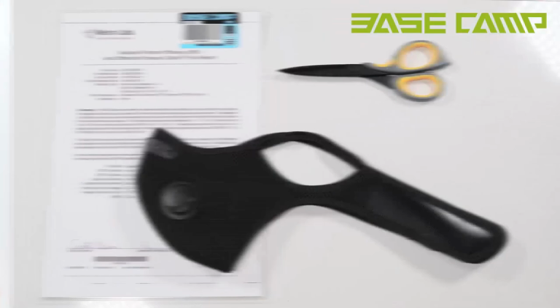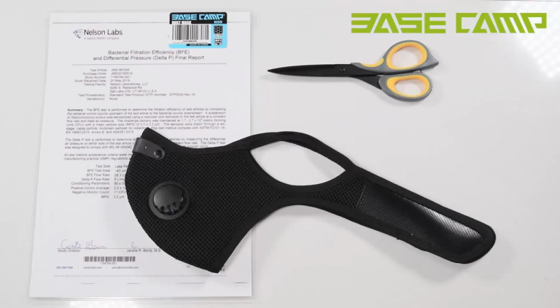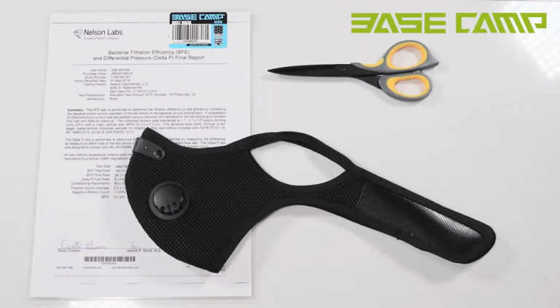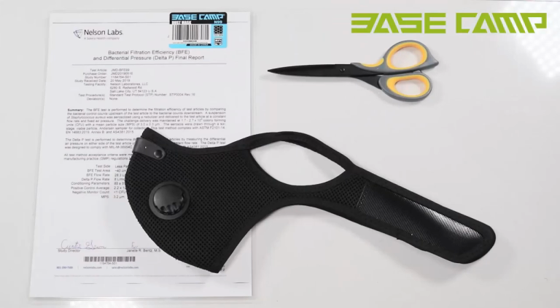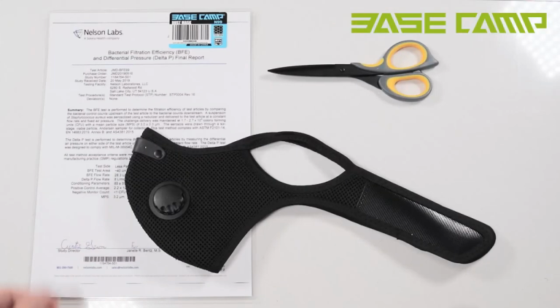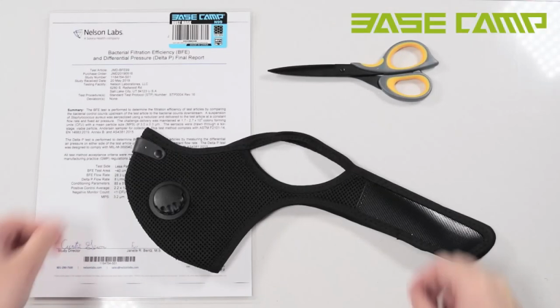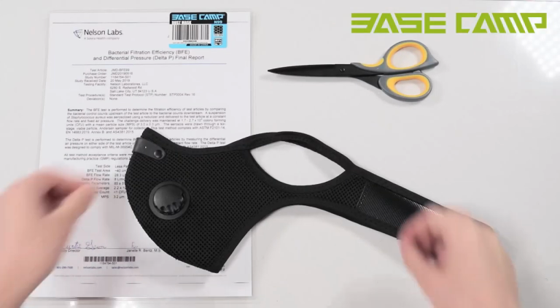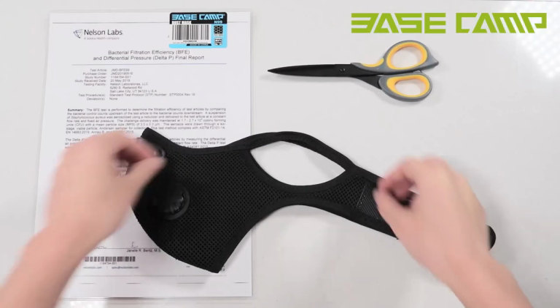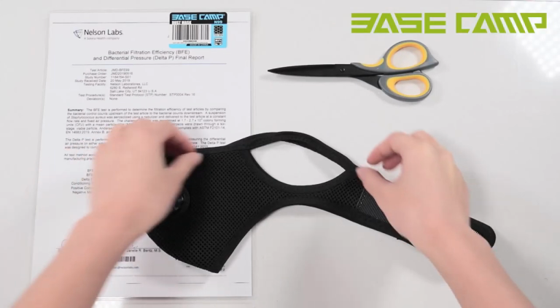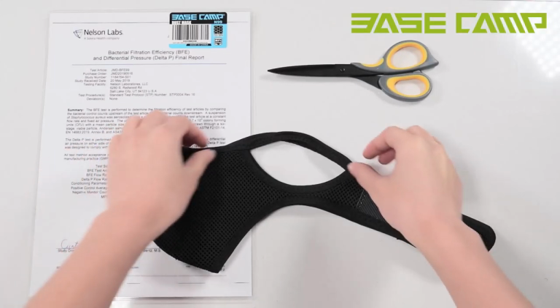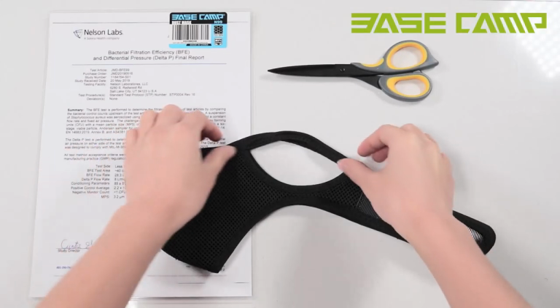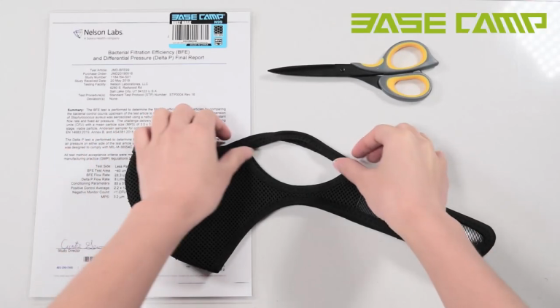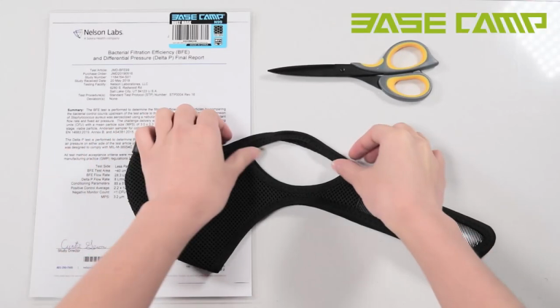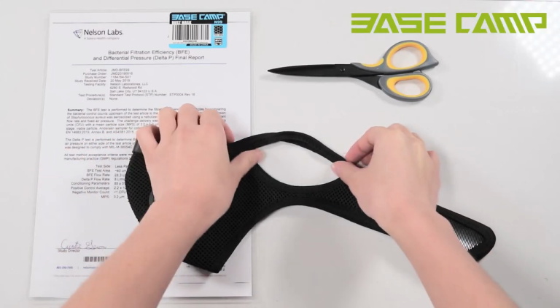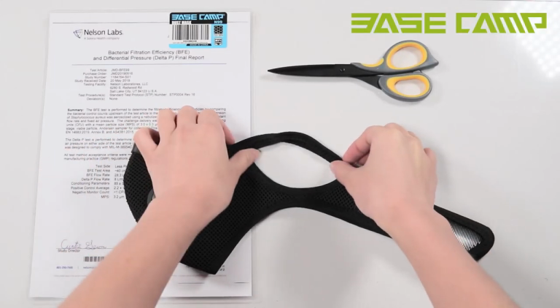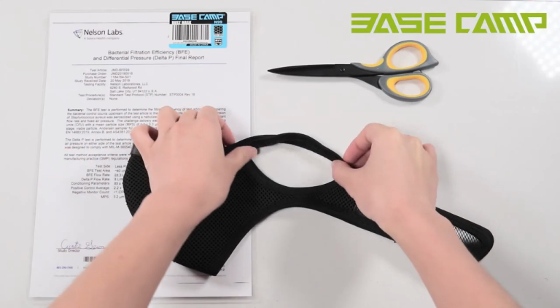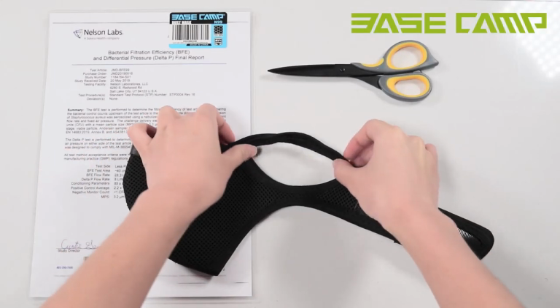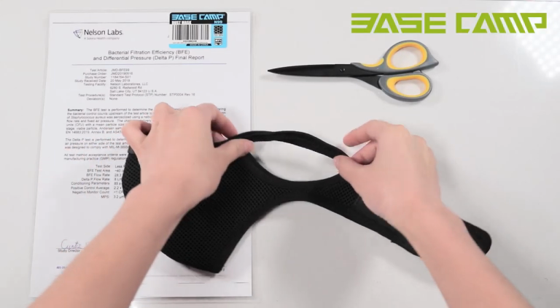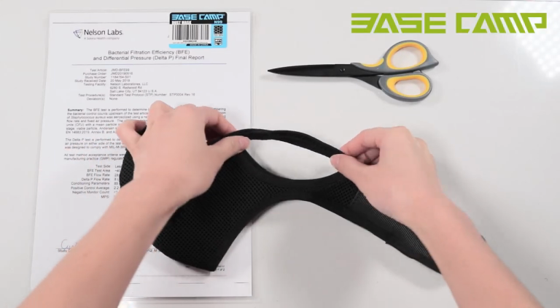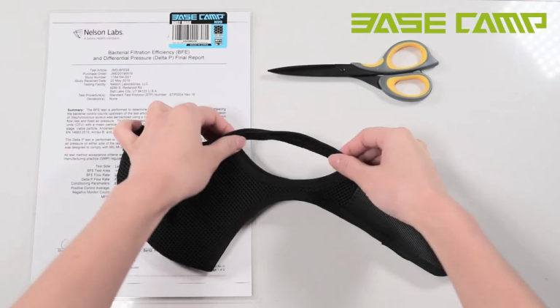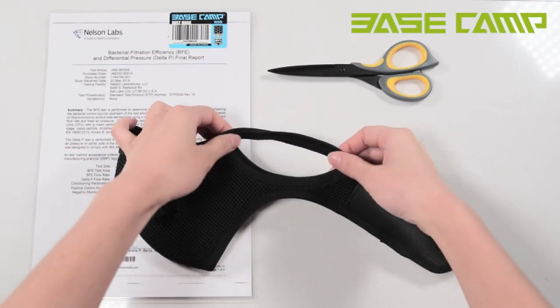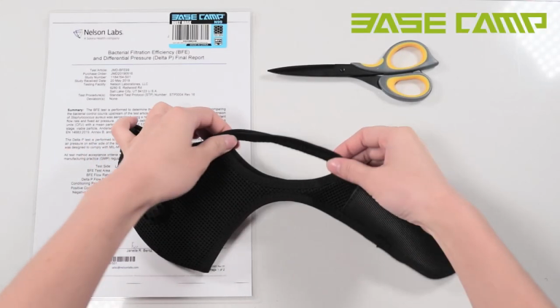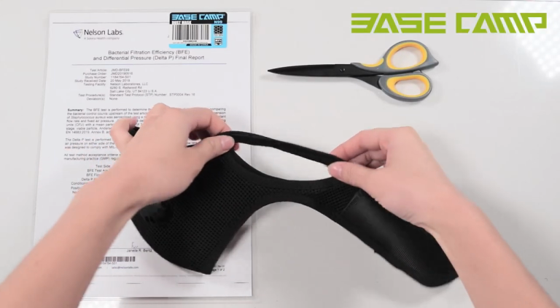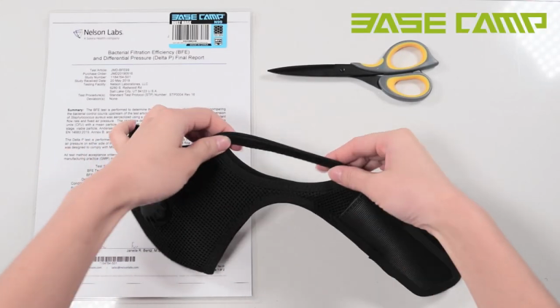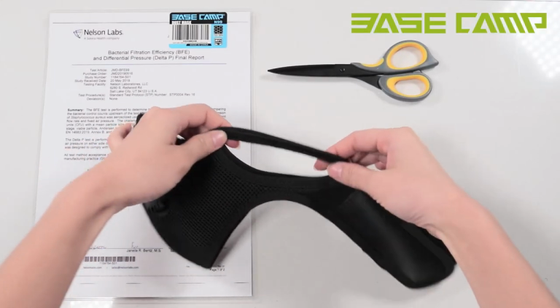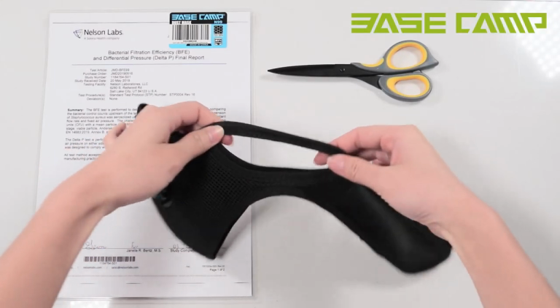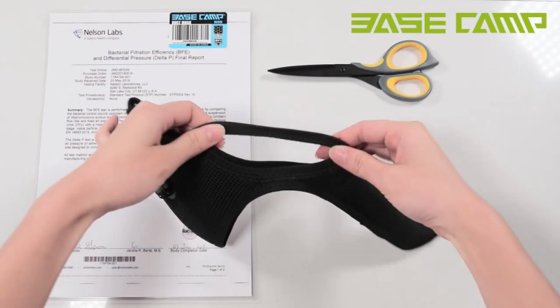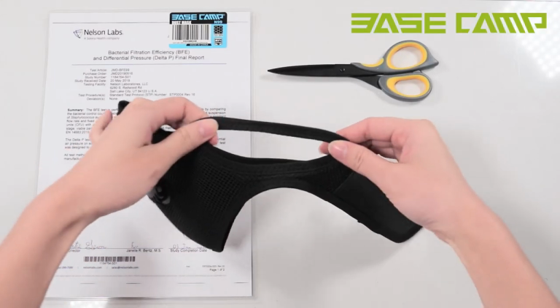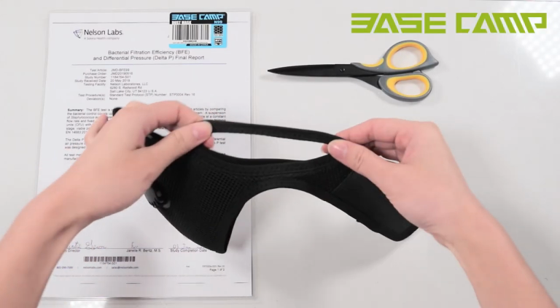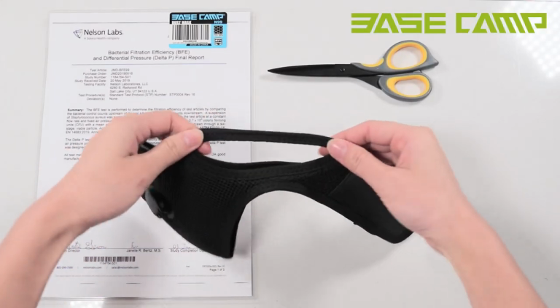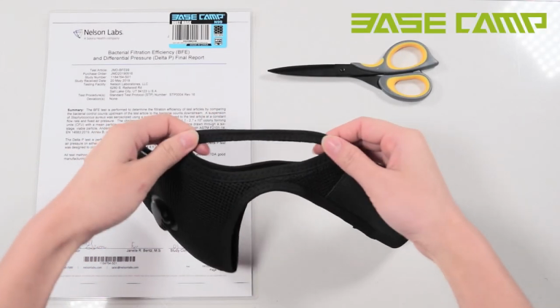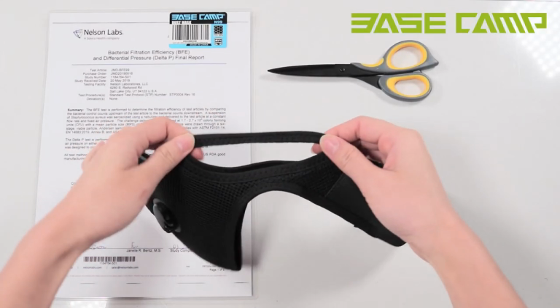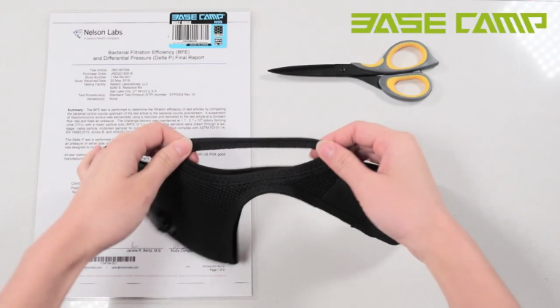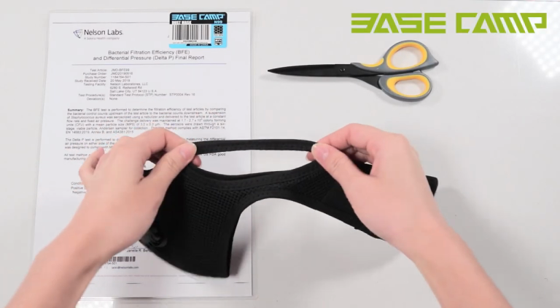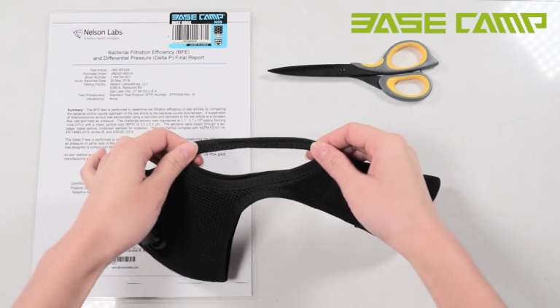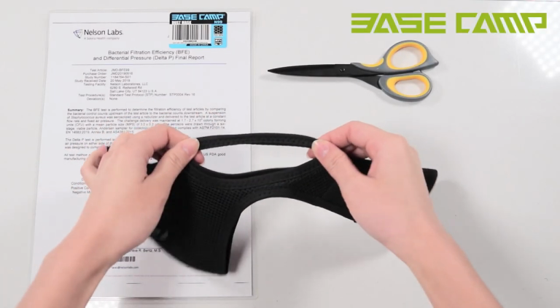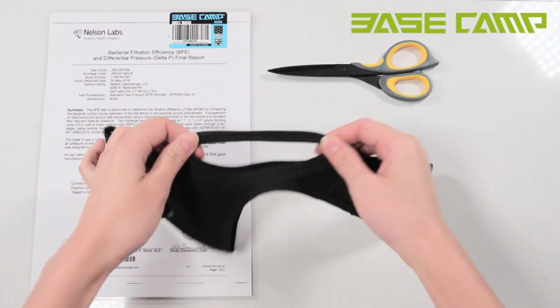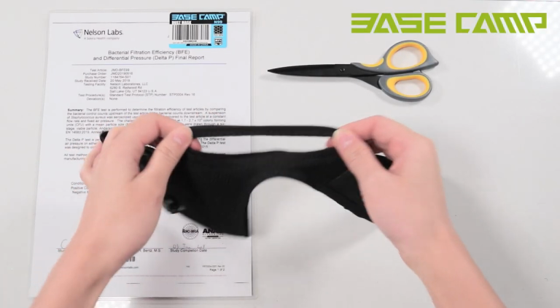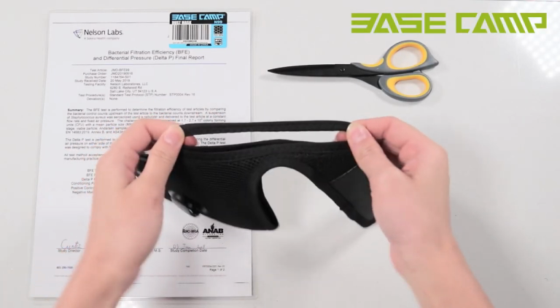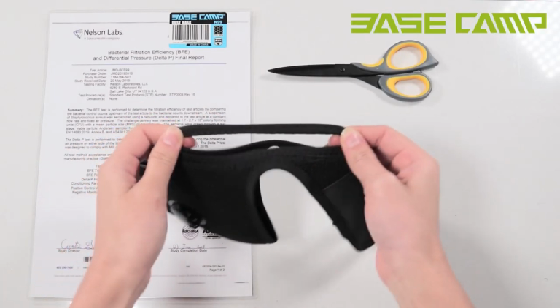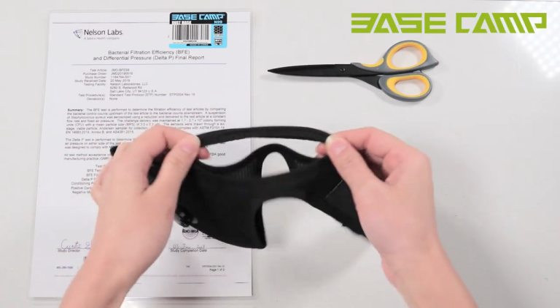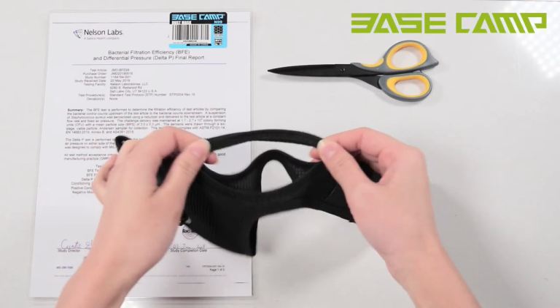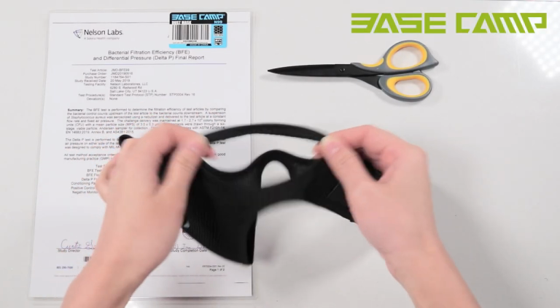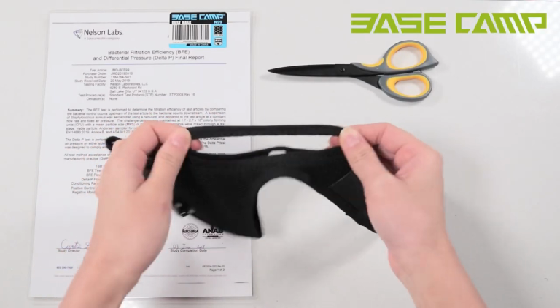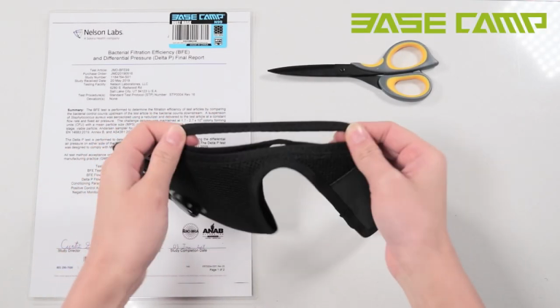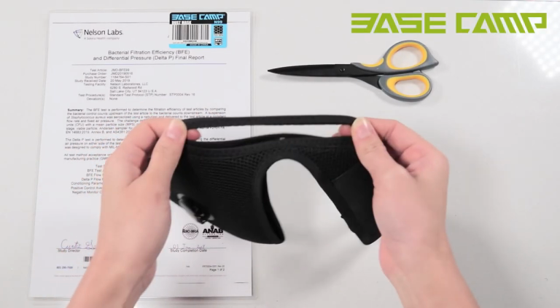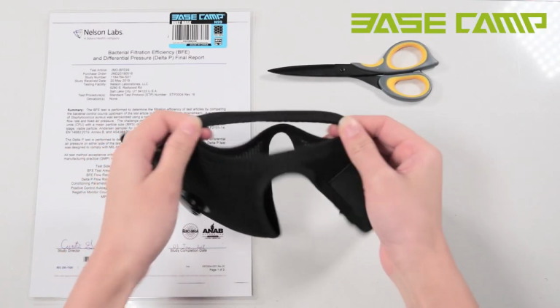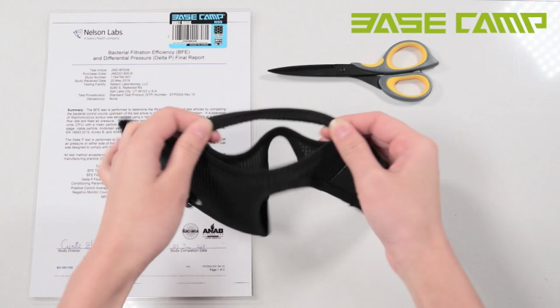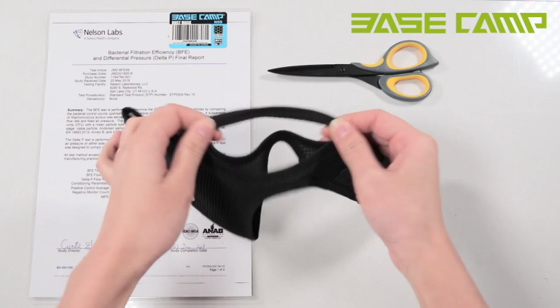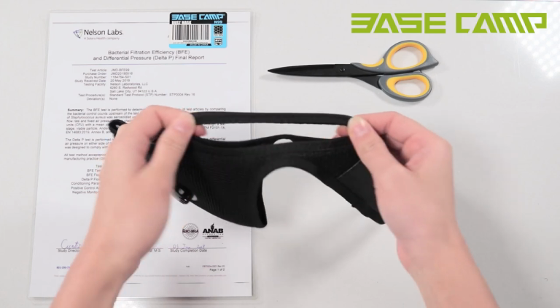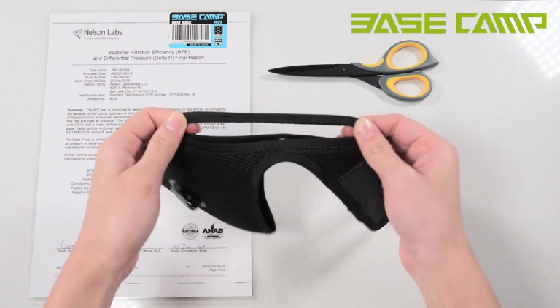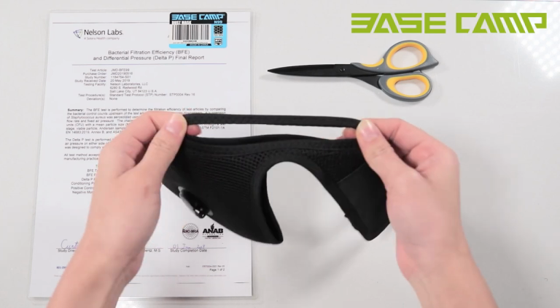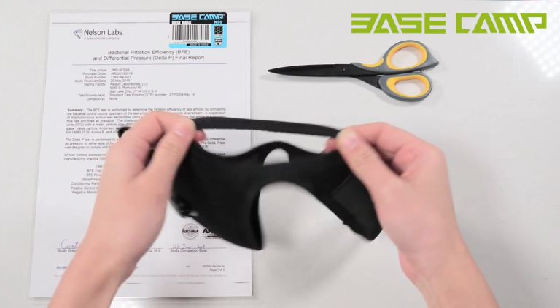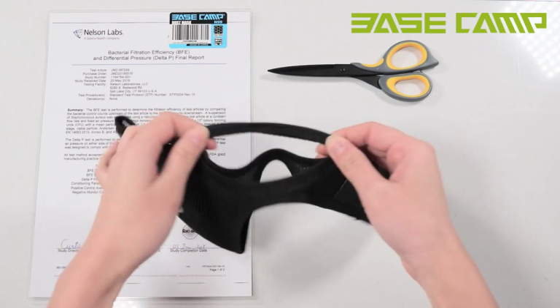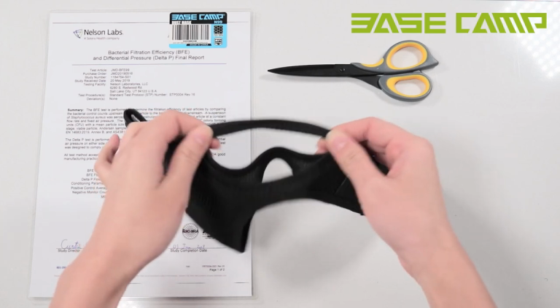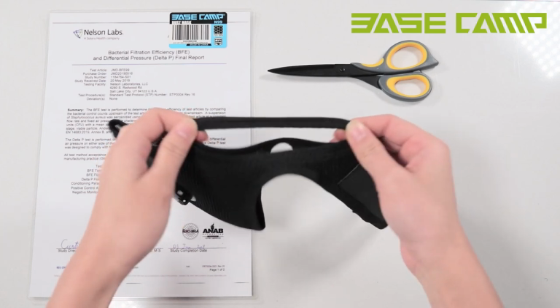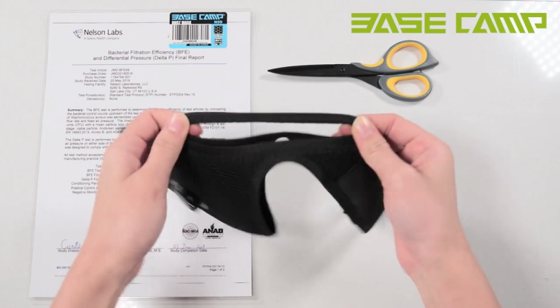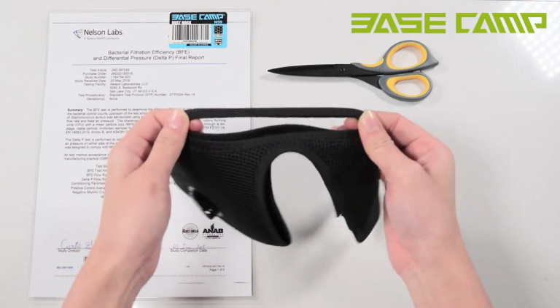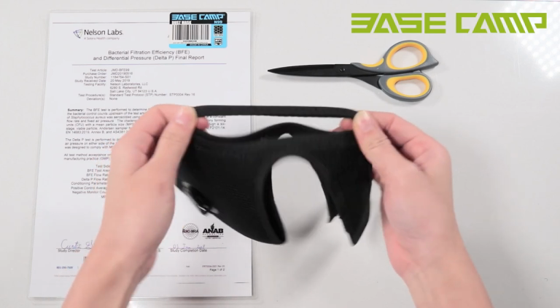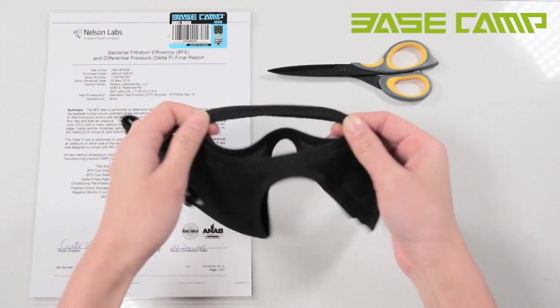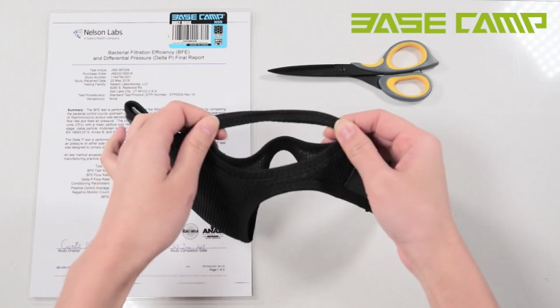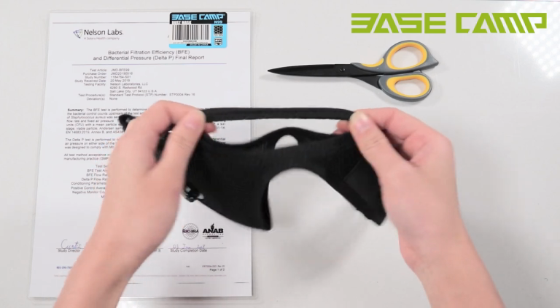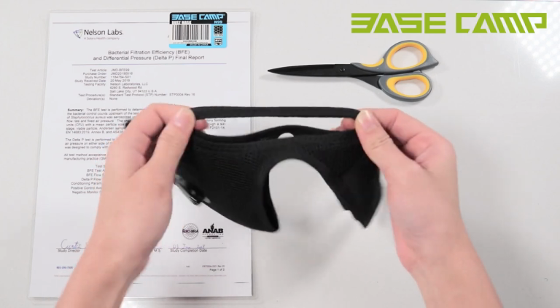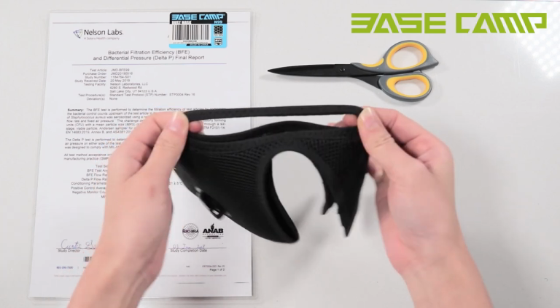The upgraded ear loop design prevents the mask from slipping during use, providing maximum comfort.